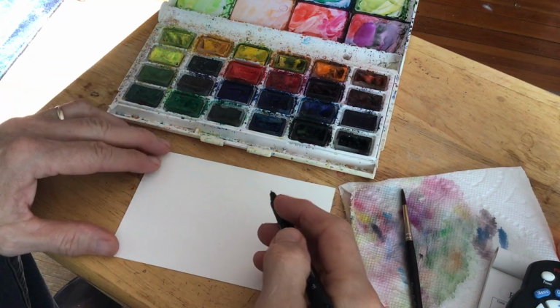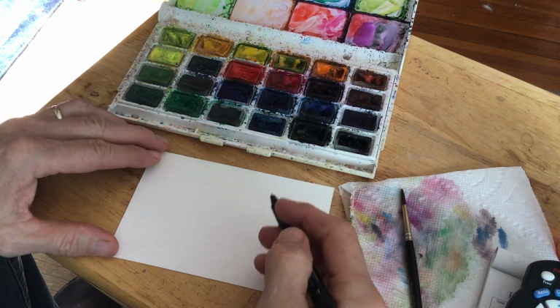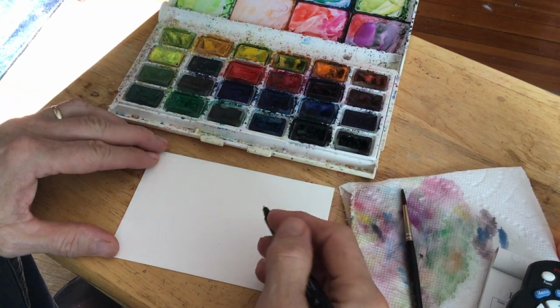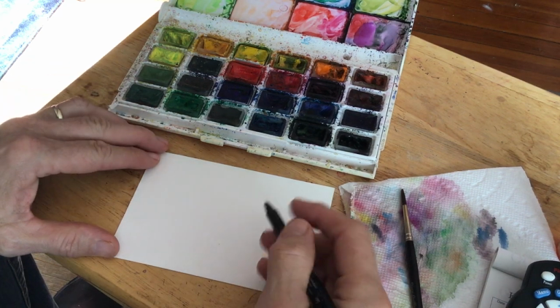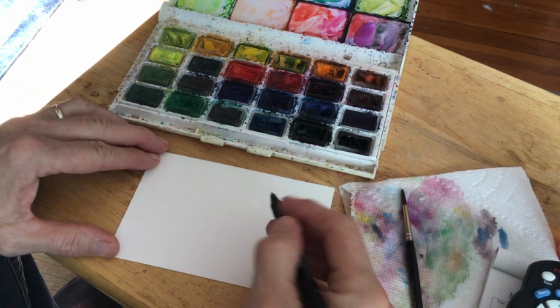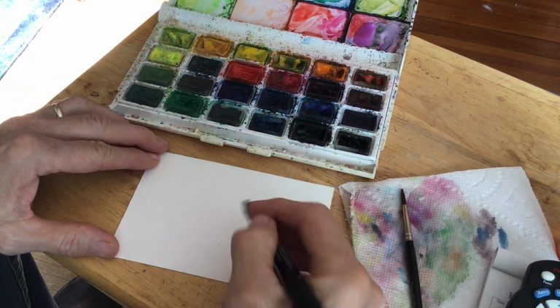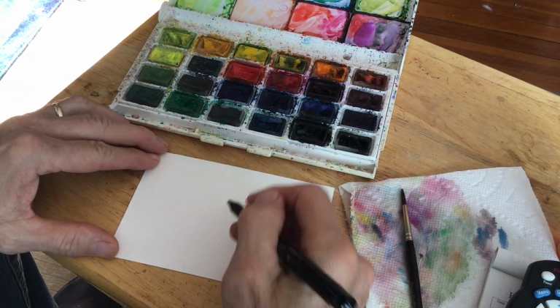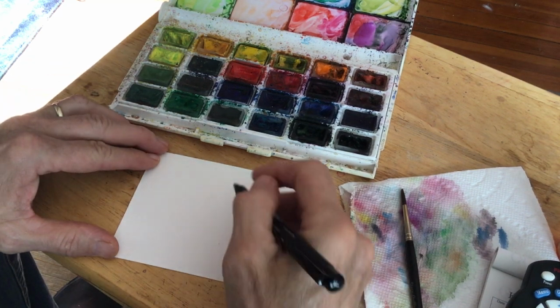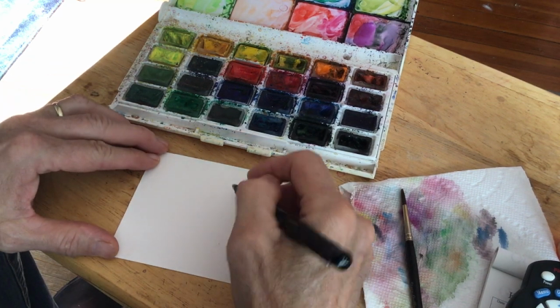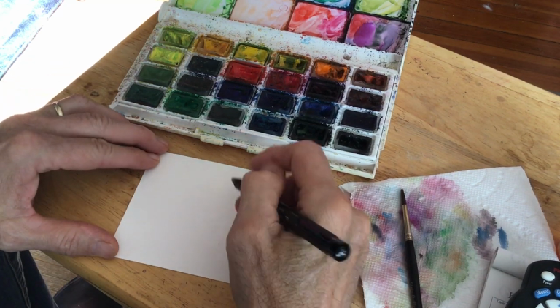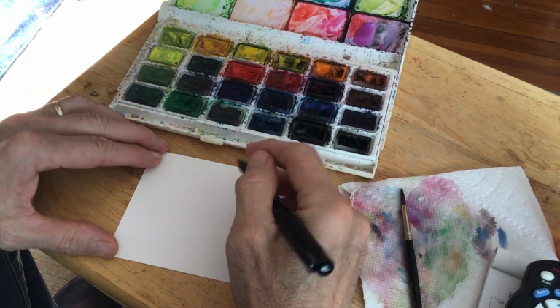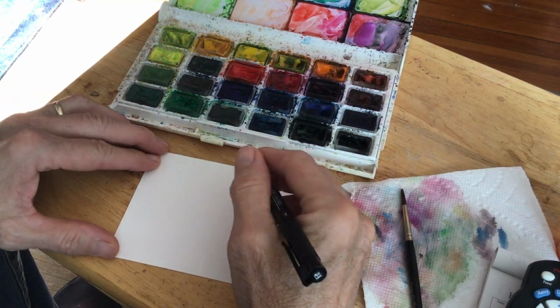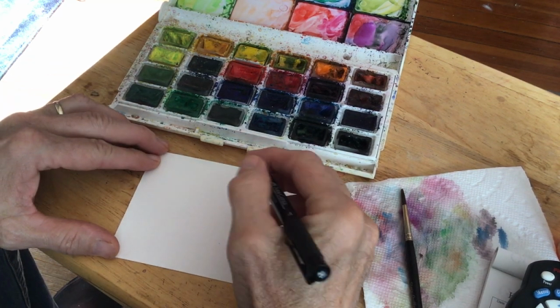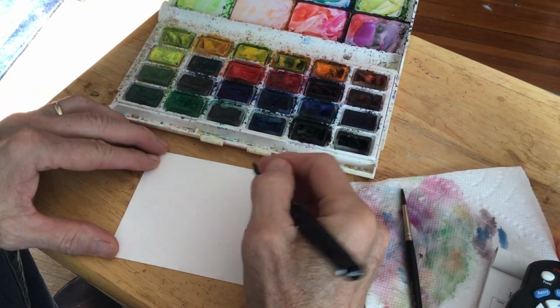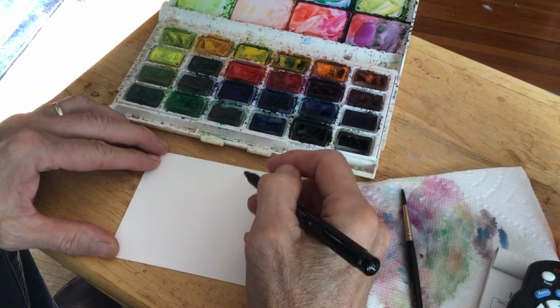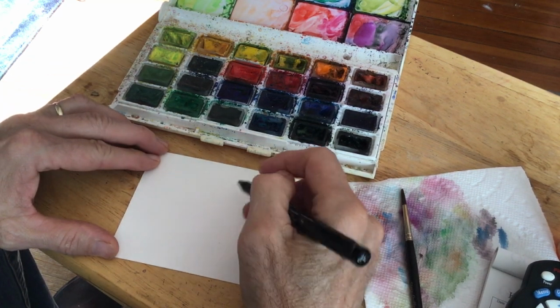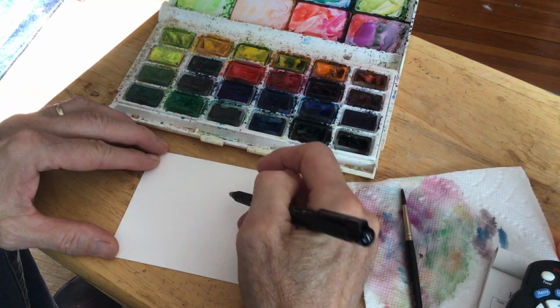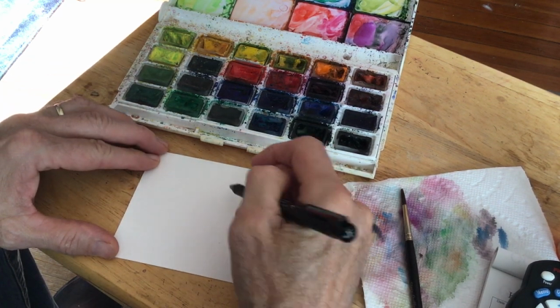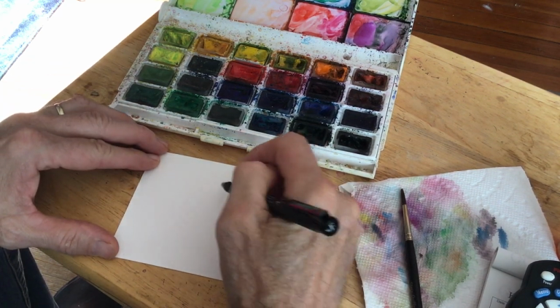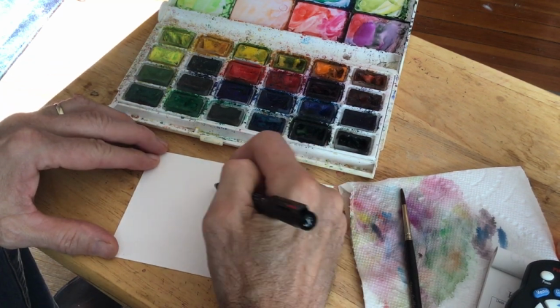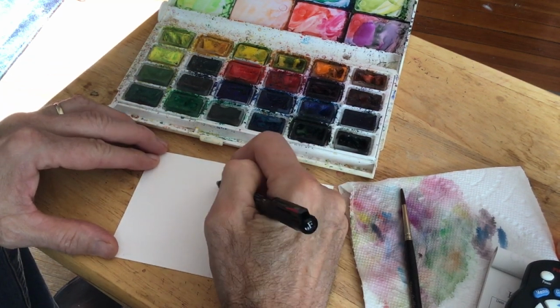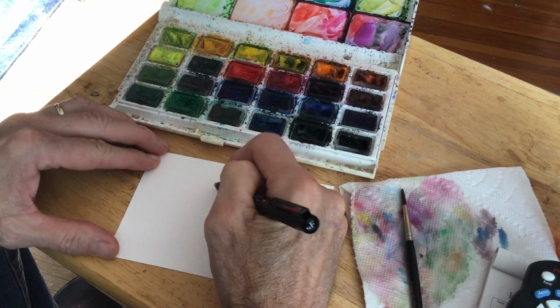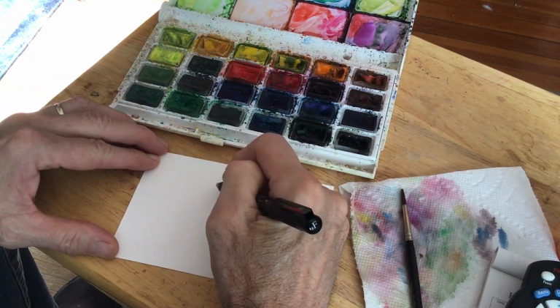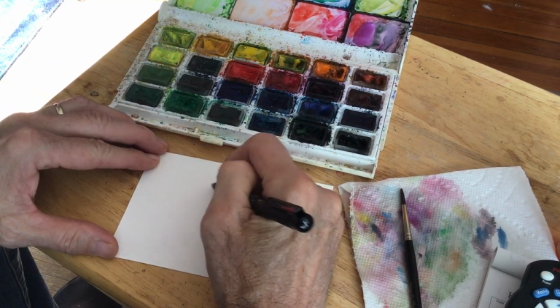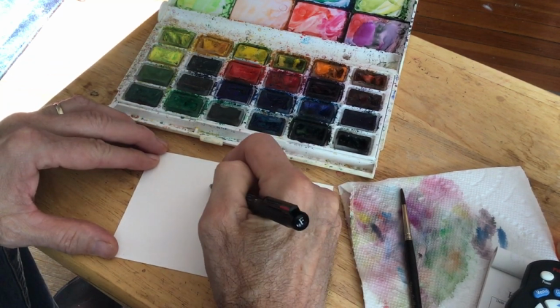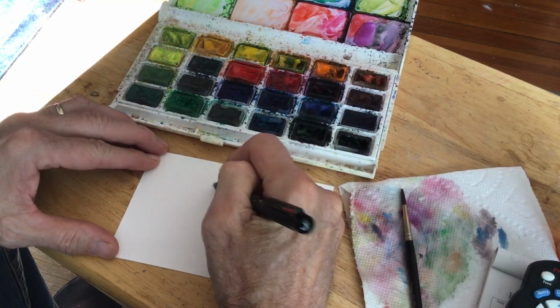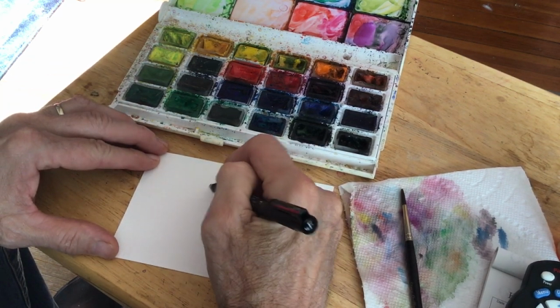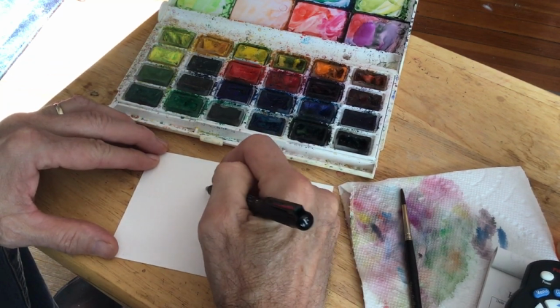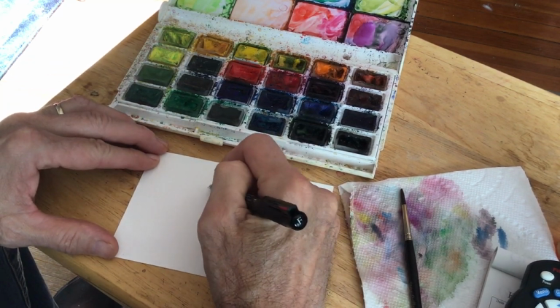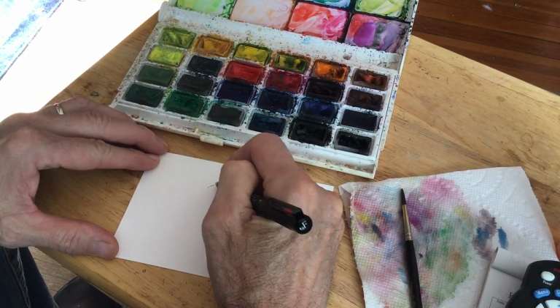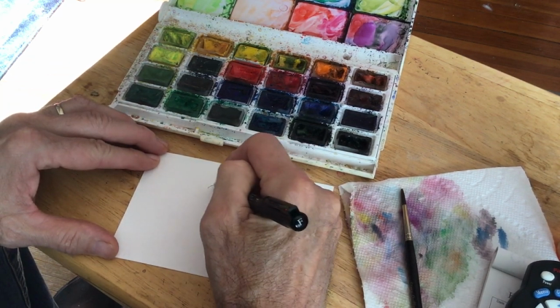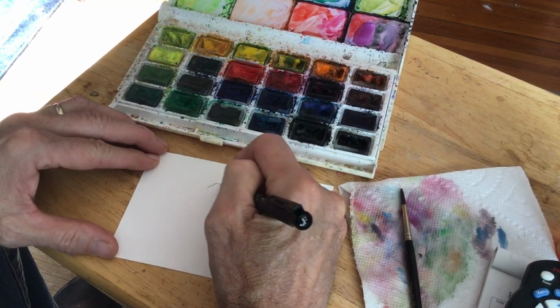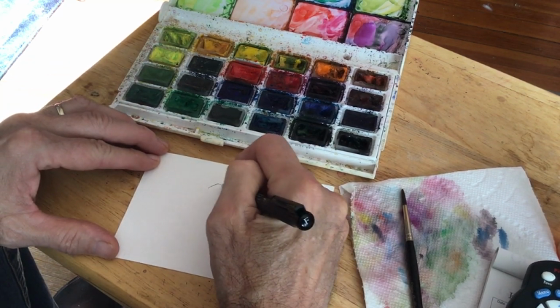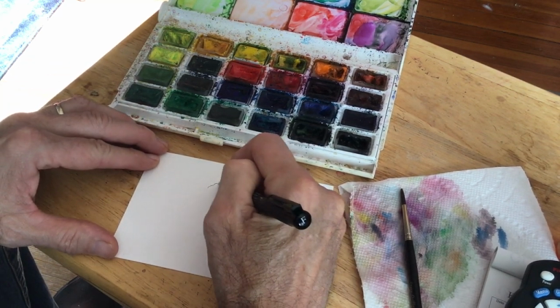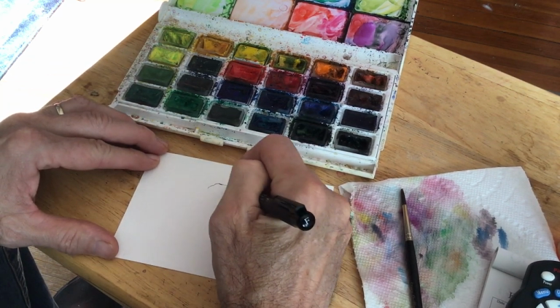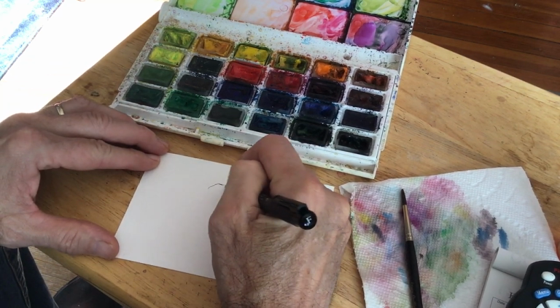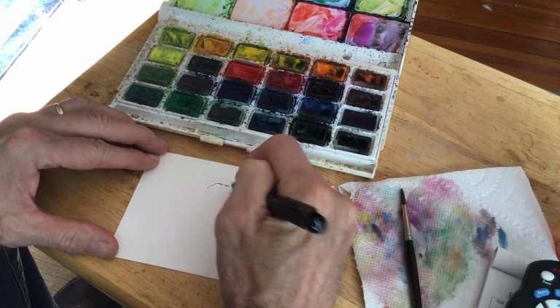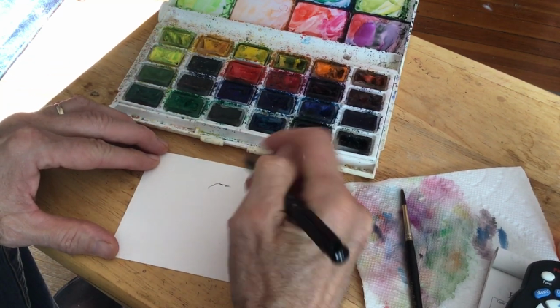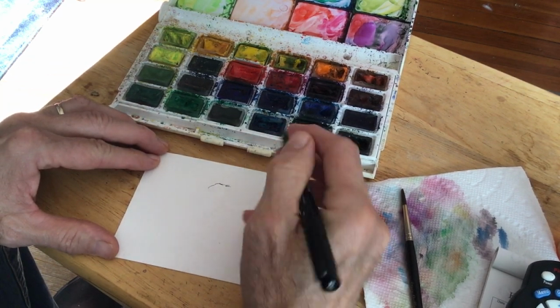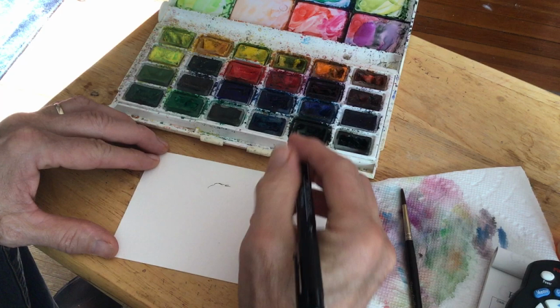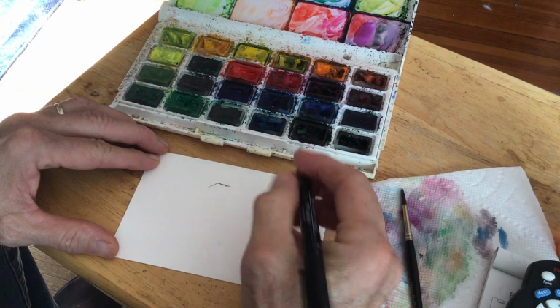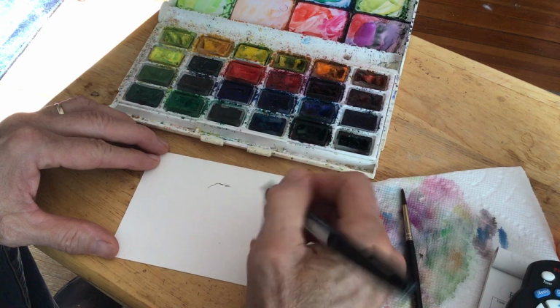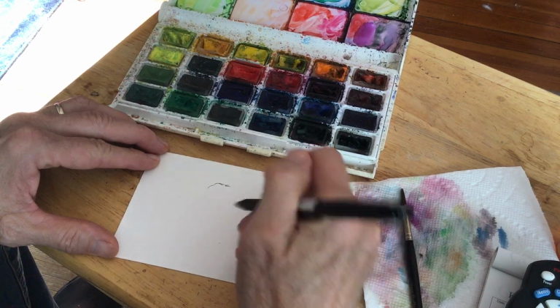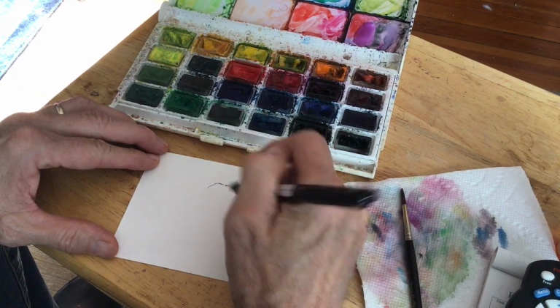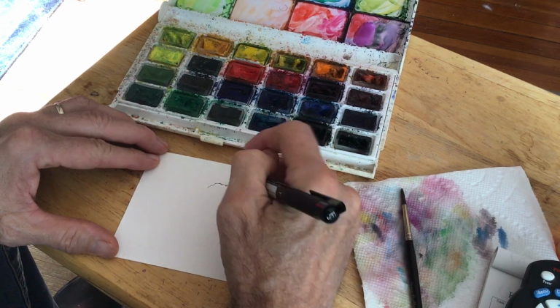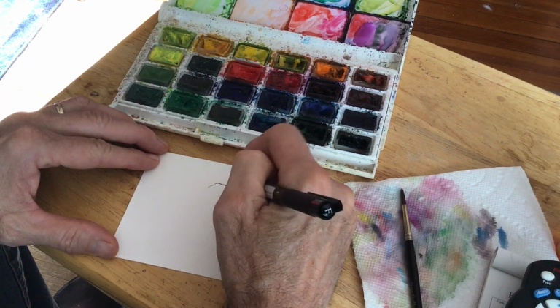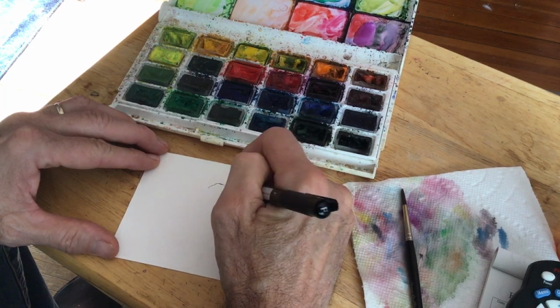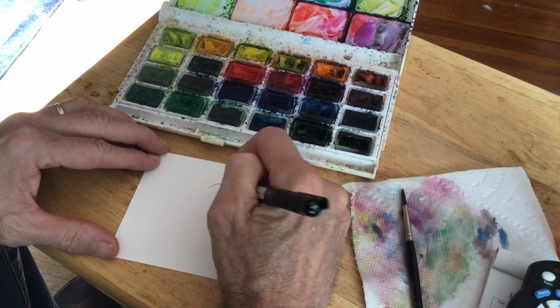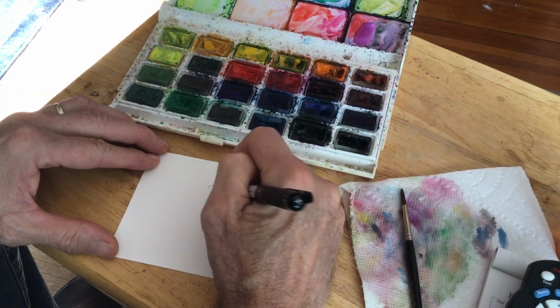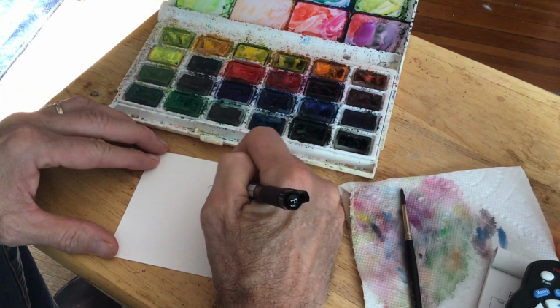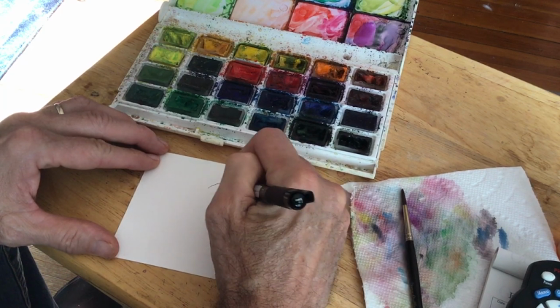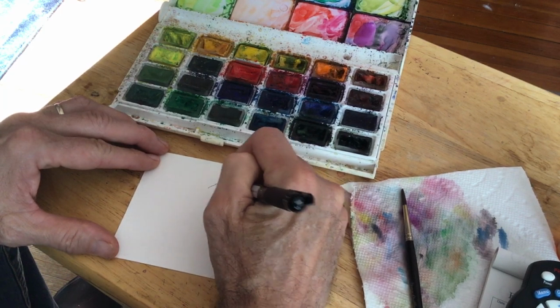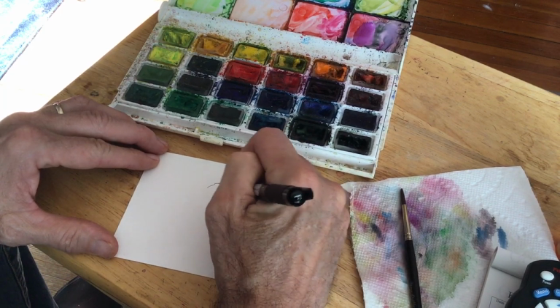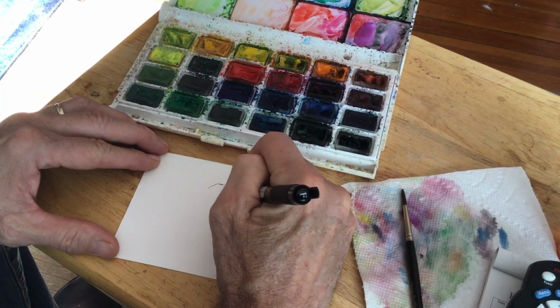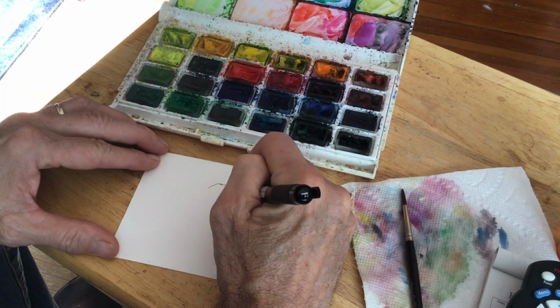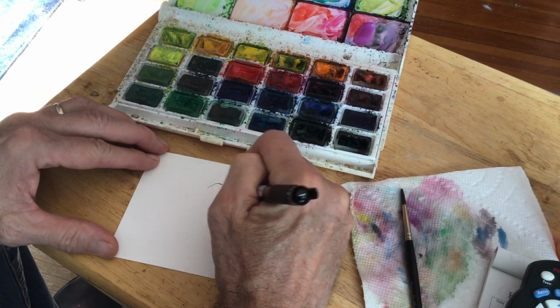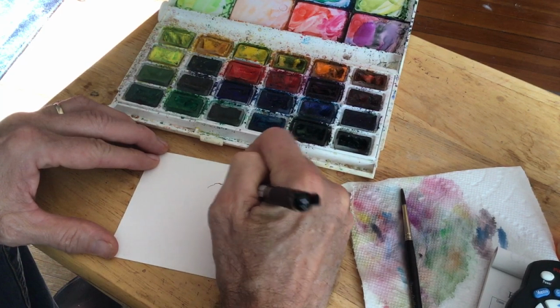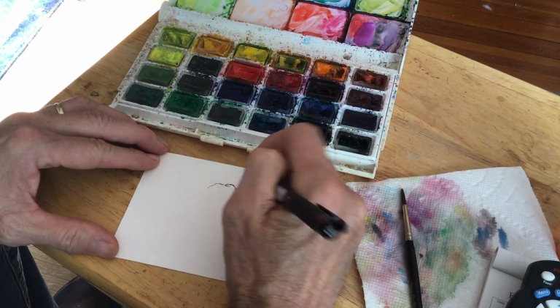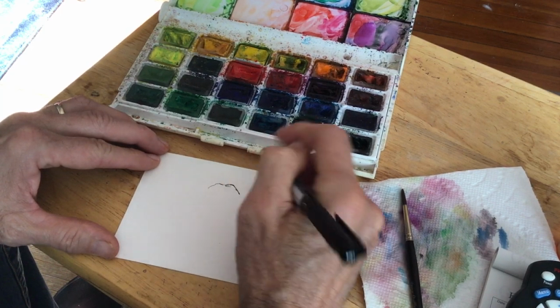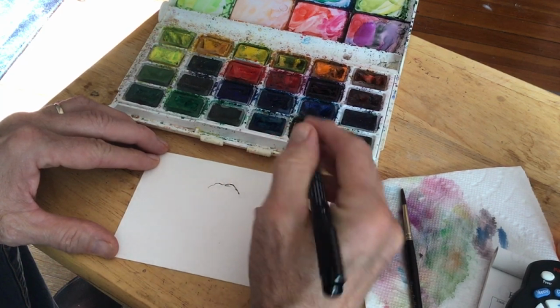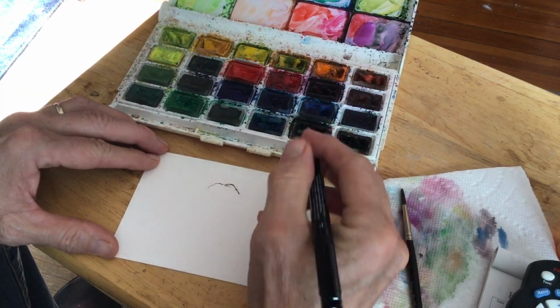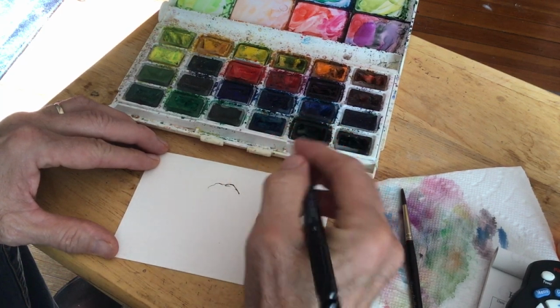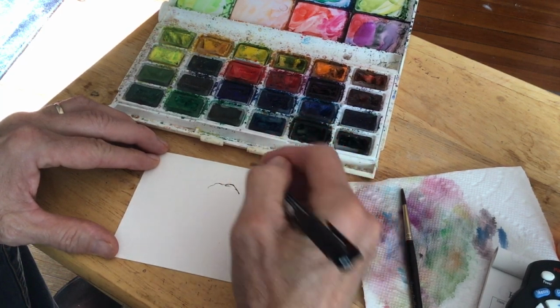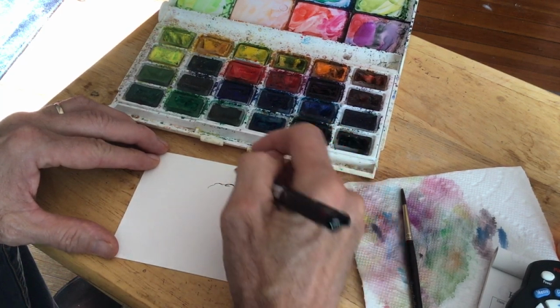Good morning. Welcome back to the Tour de France. Welcome back to watching me paint these things and talk about the race.